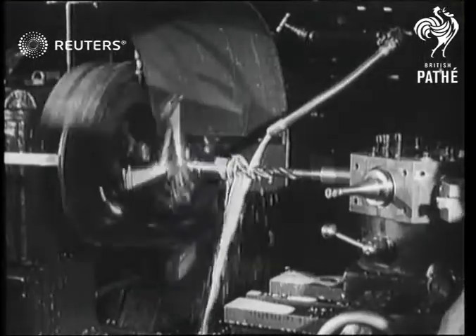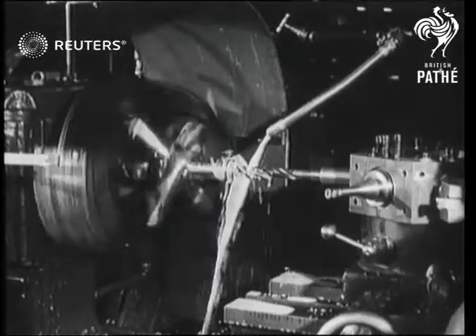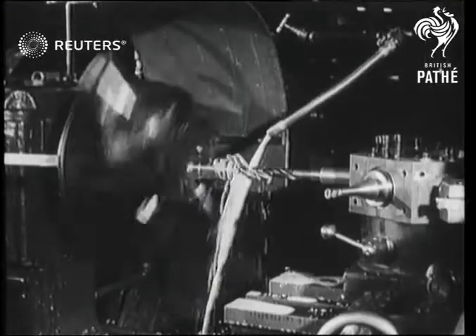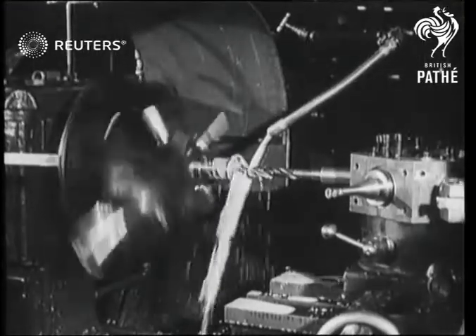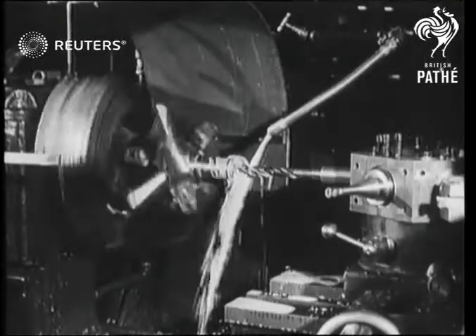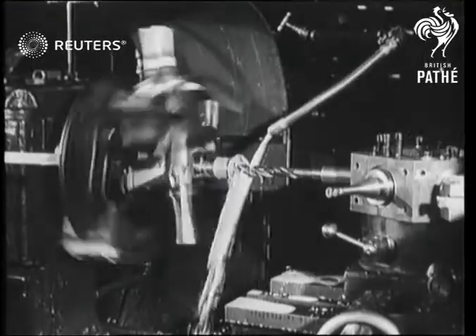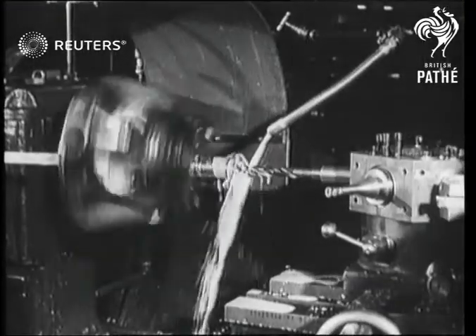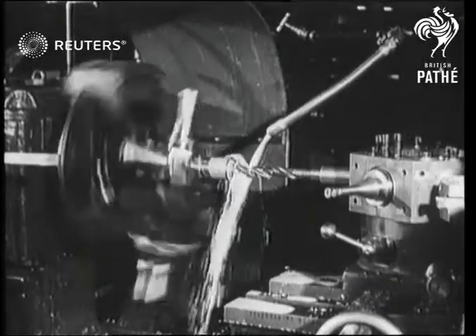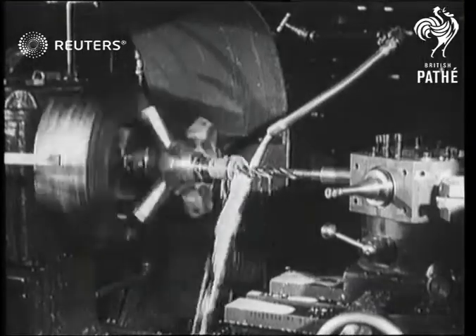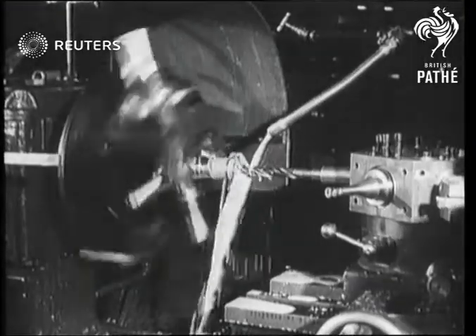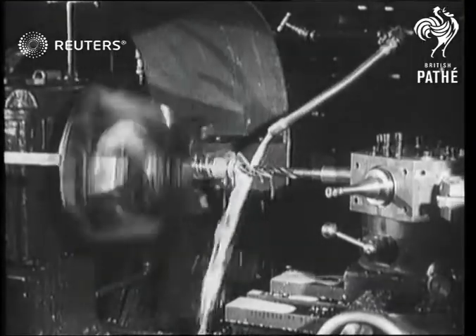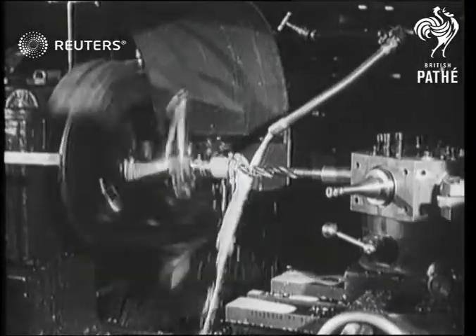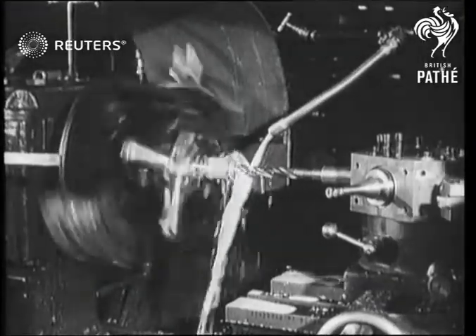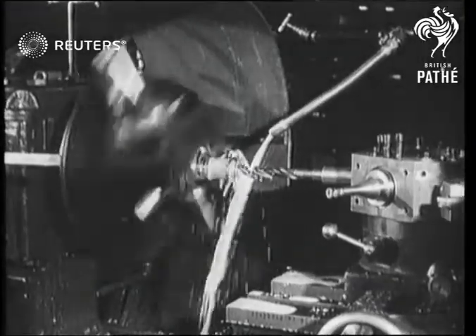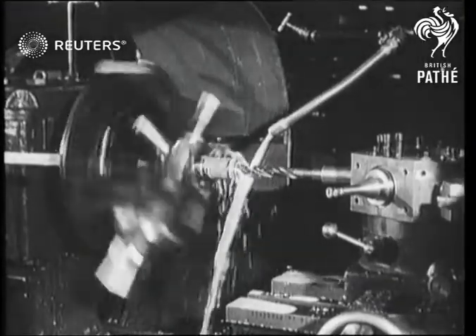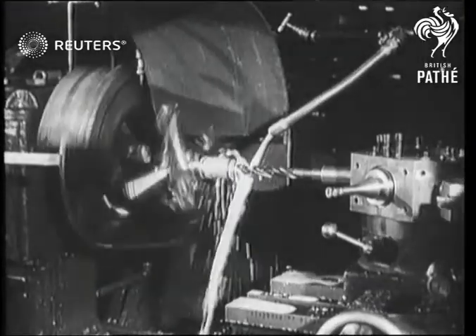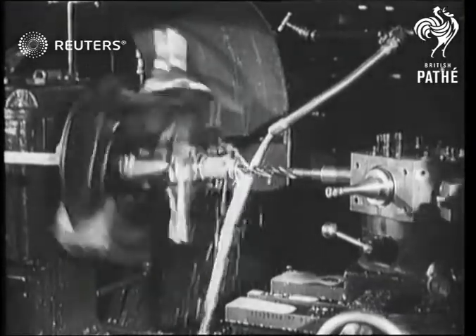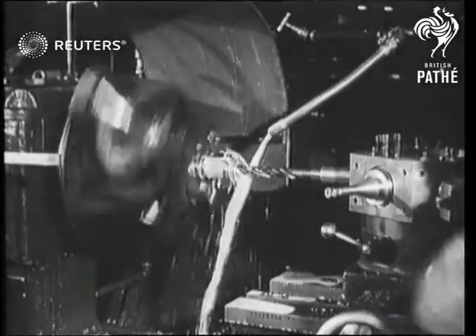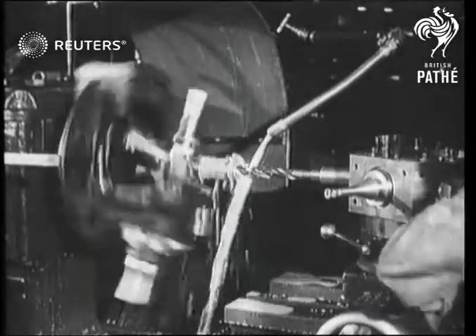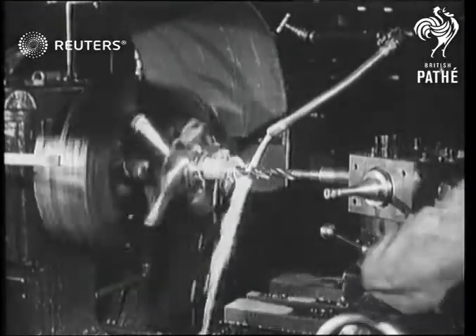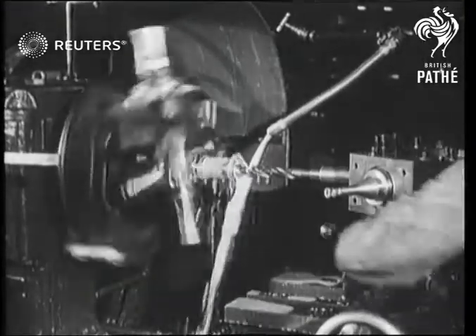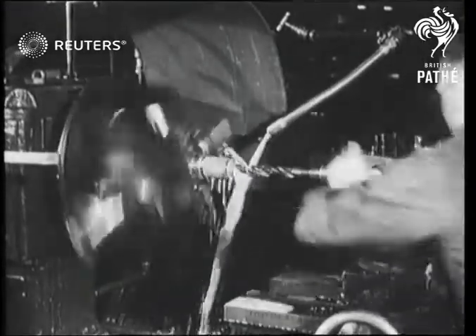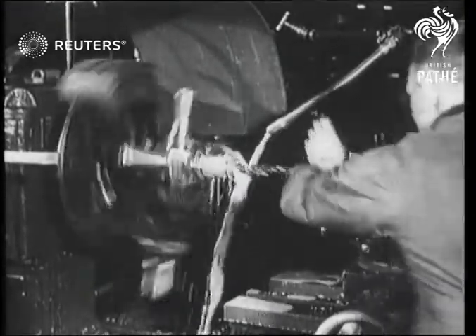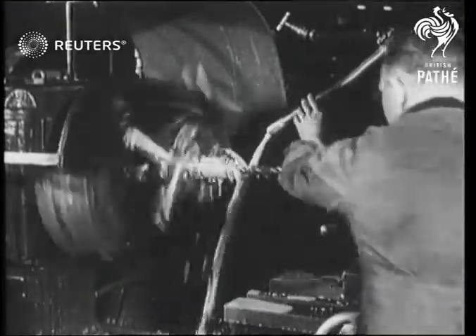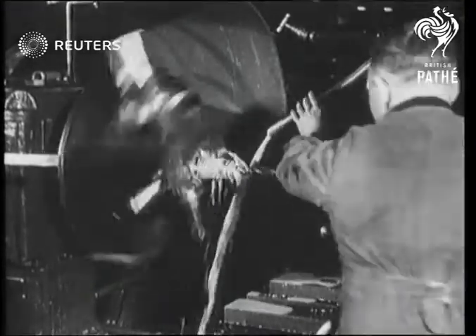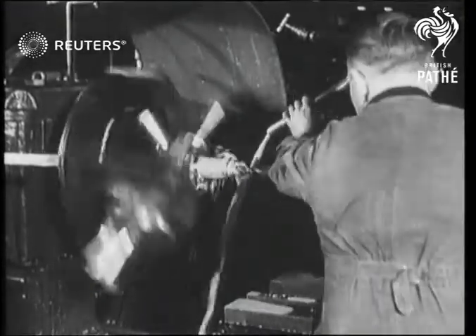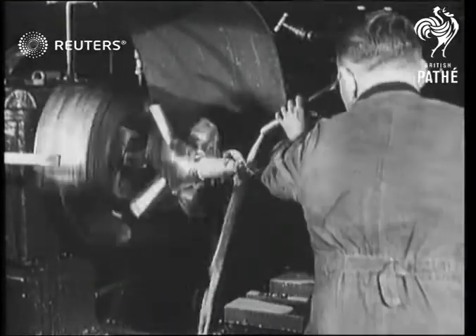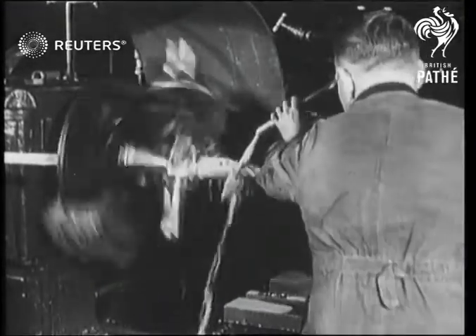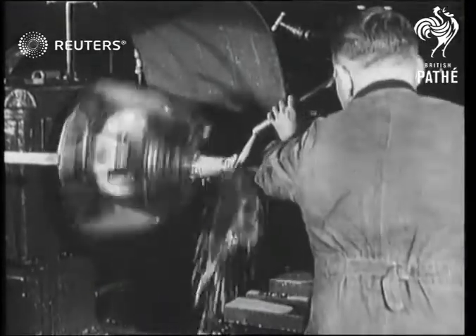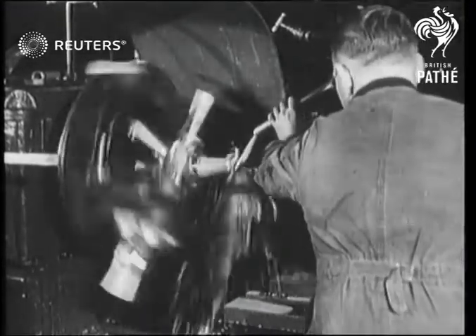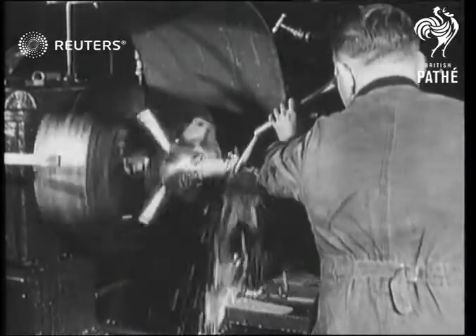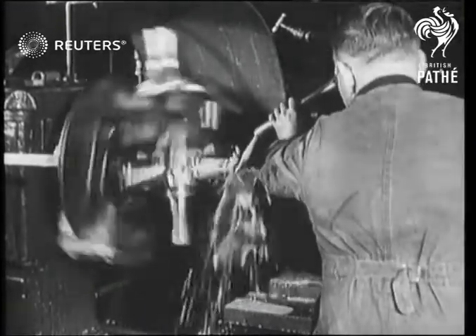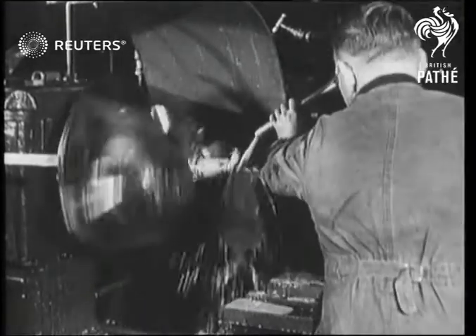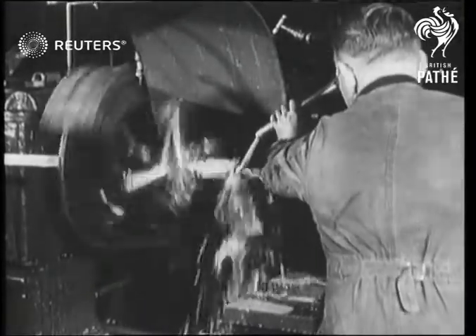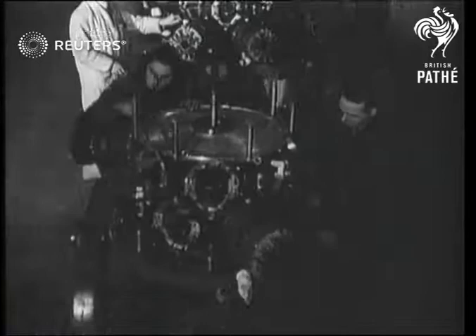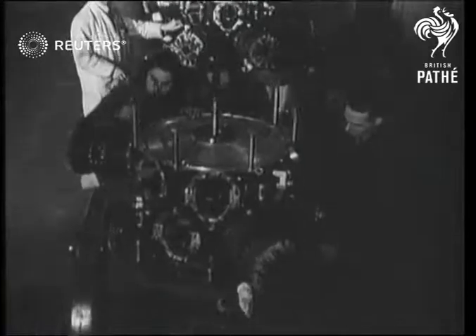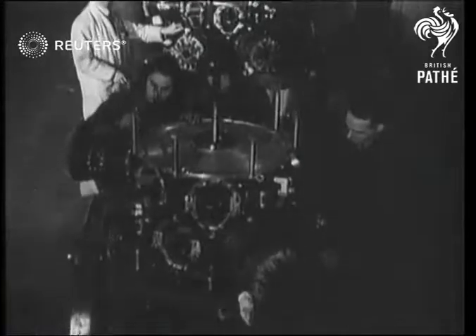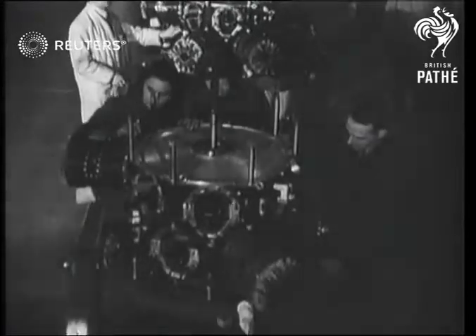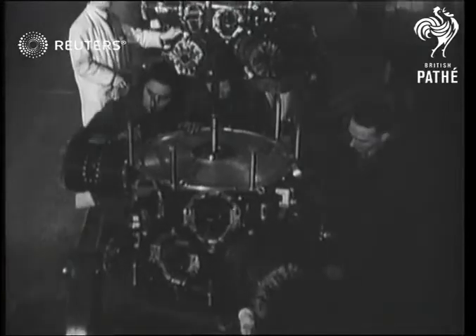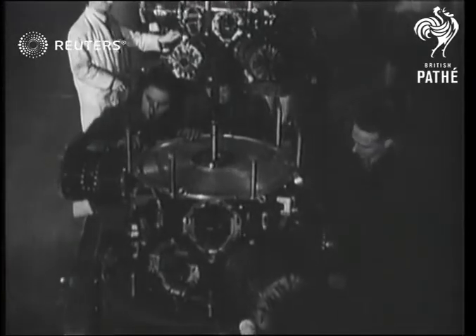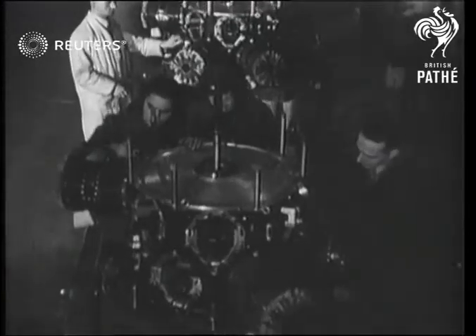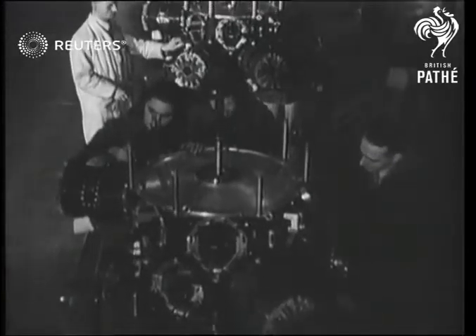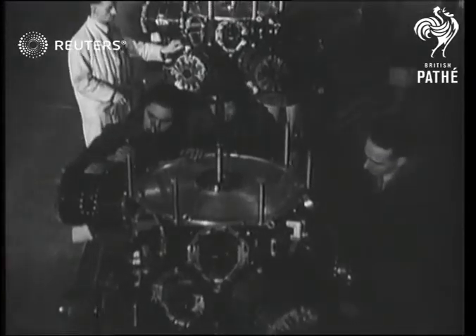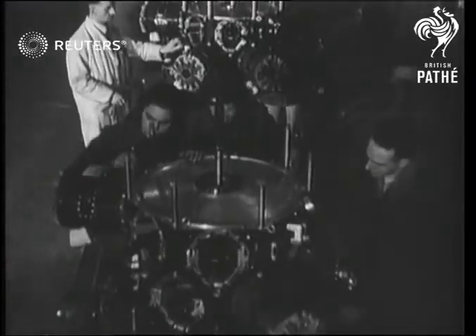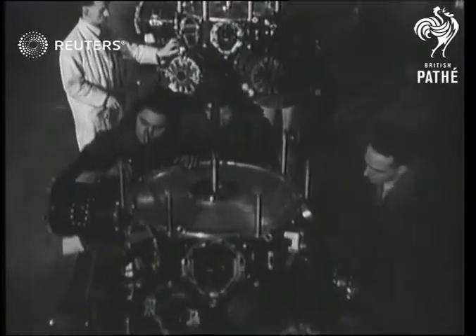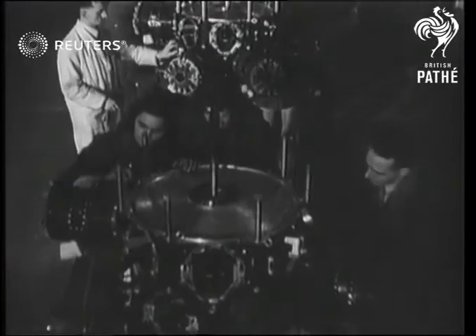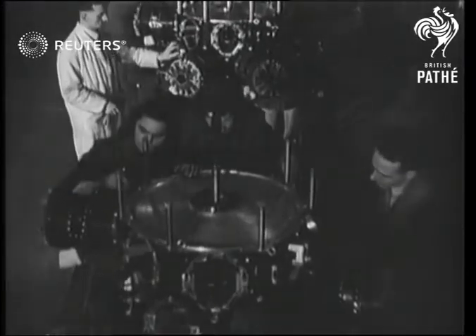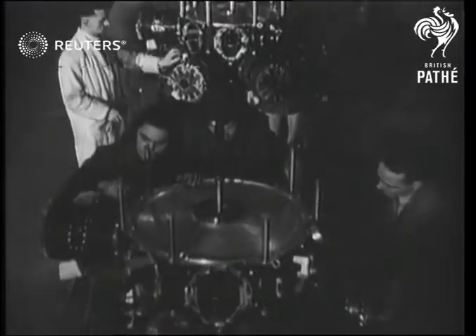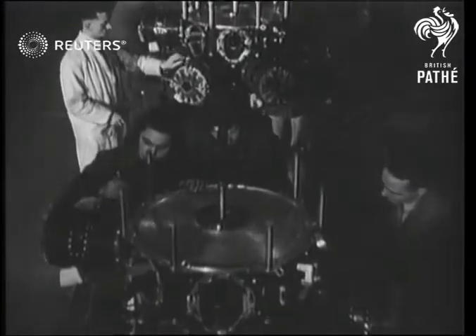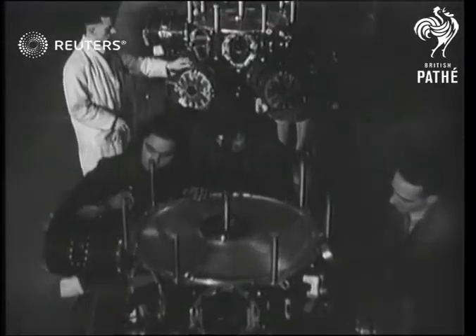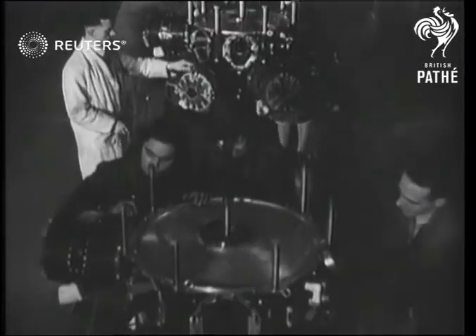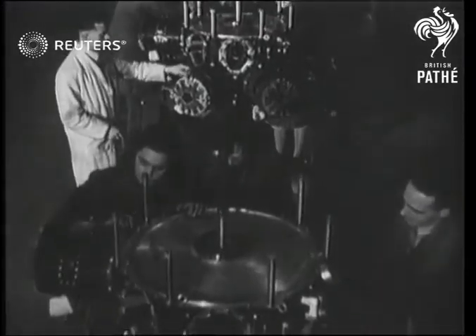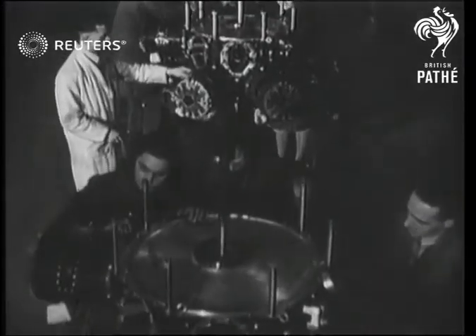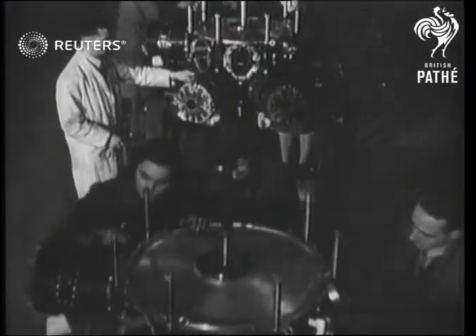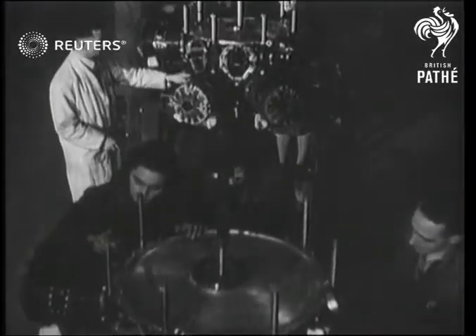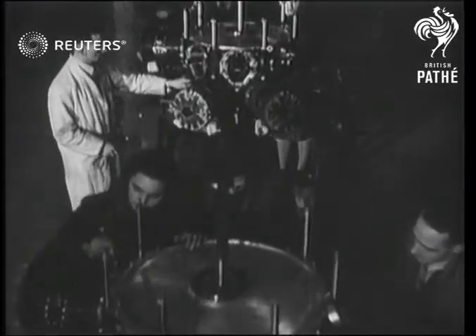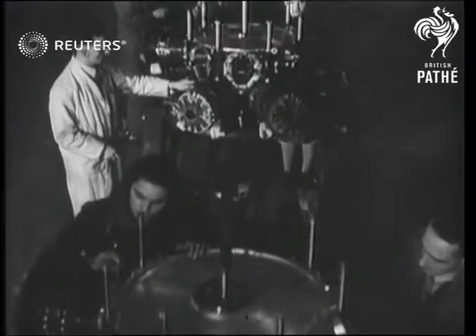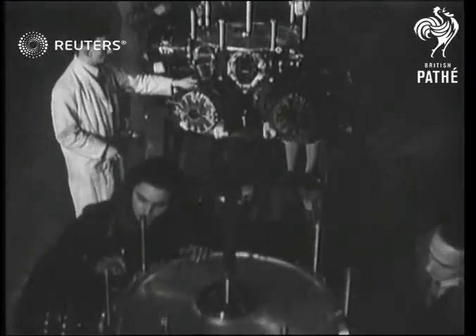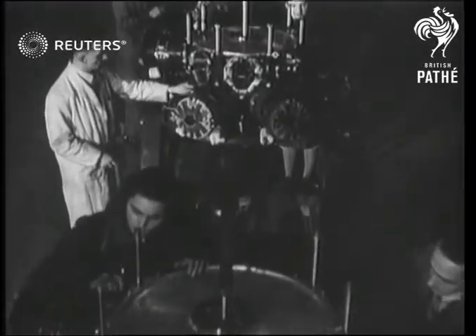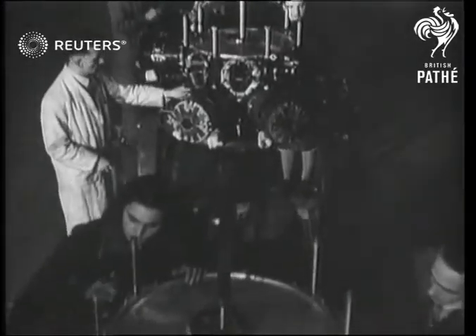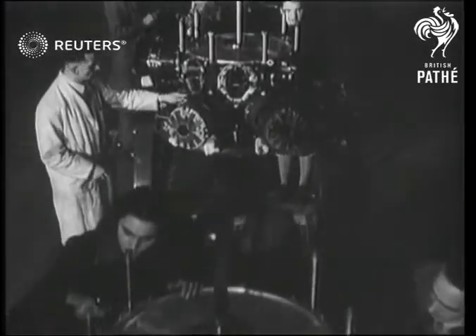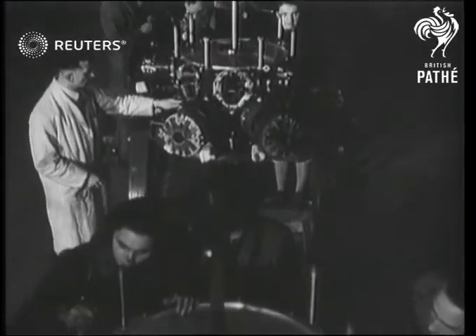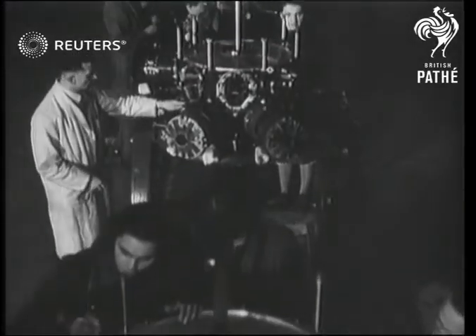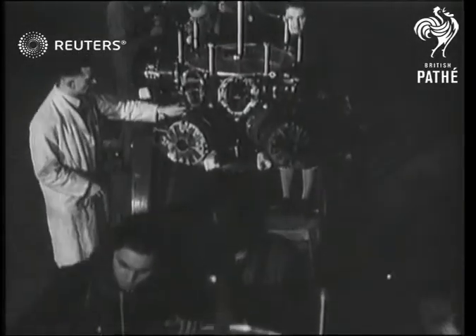Propeller shafts — another steel machine that spins and drills with endless energy, building the speed and power of the Royal Air Force.